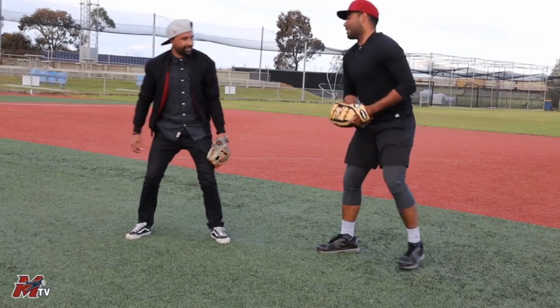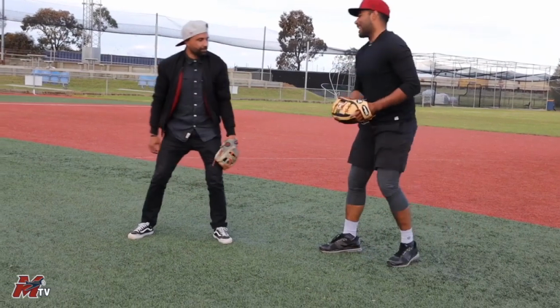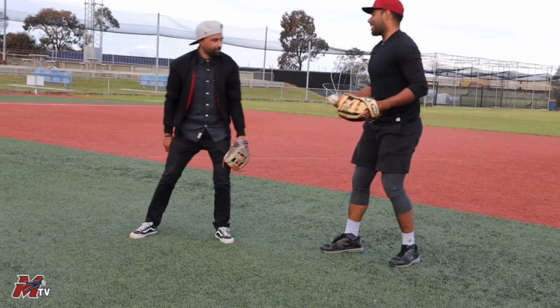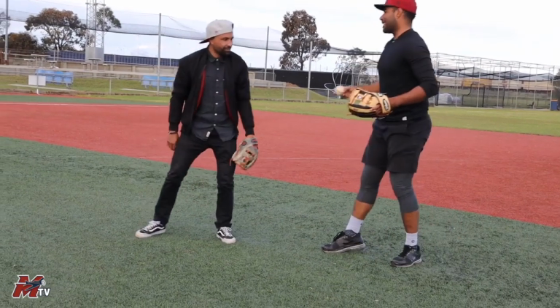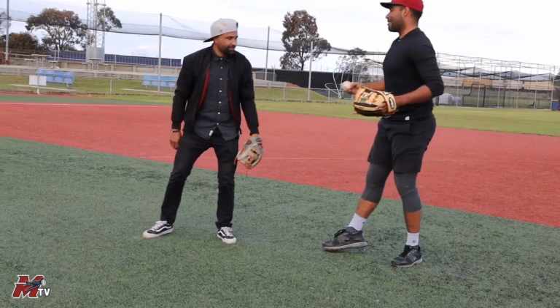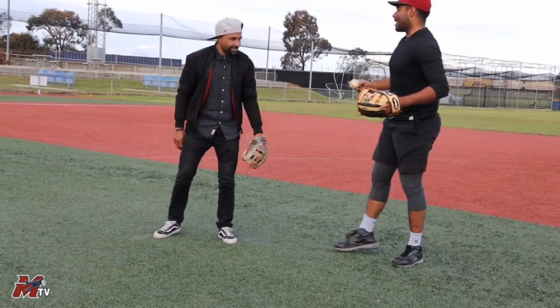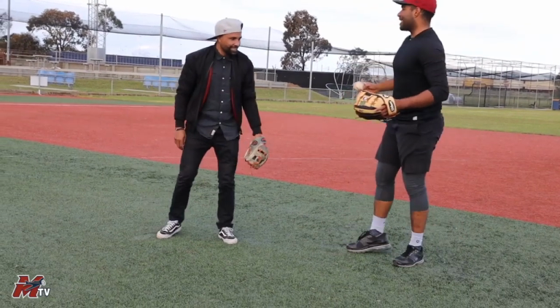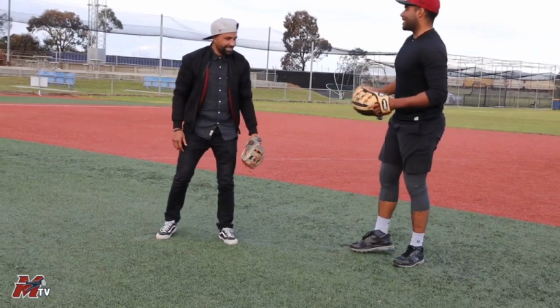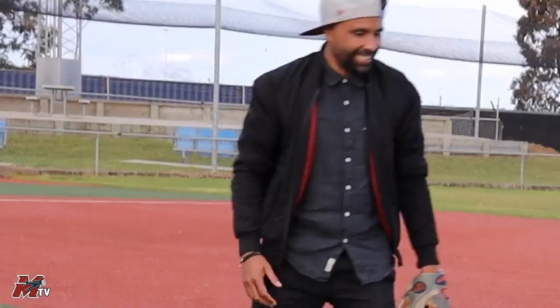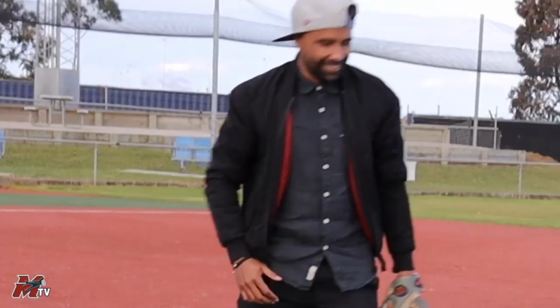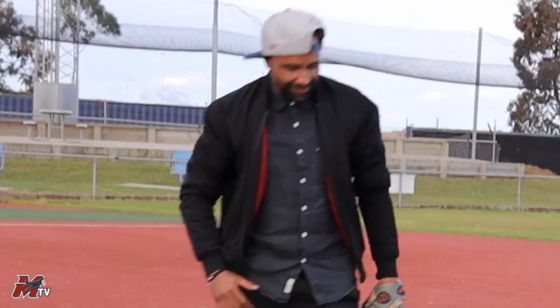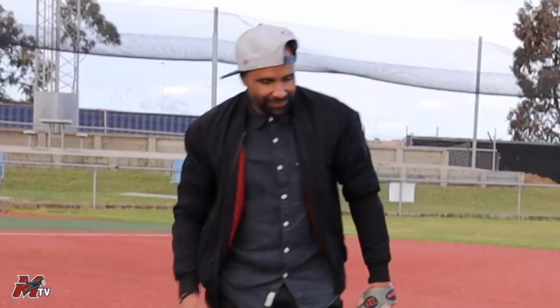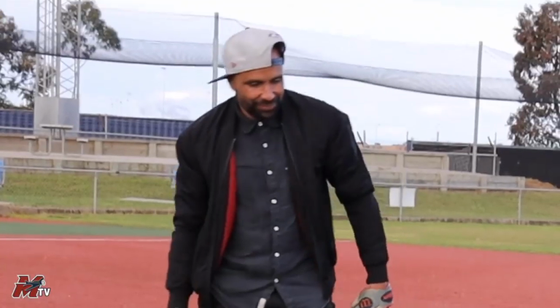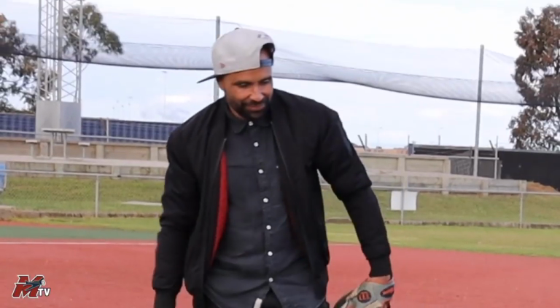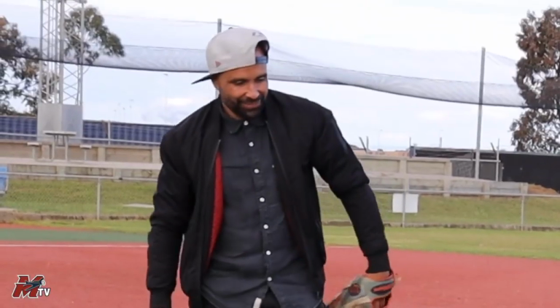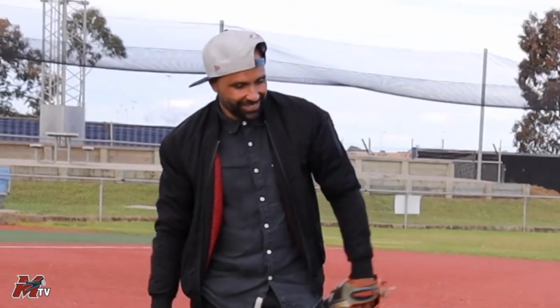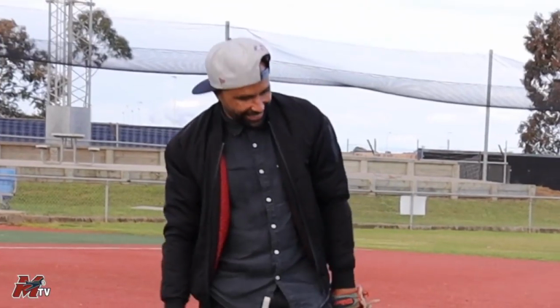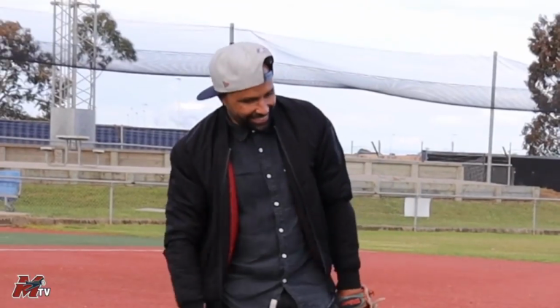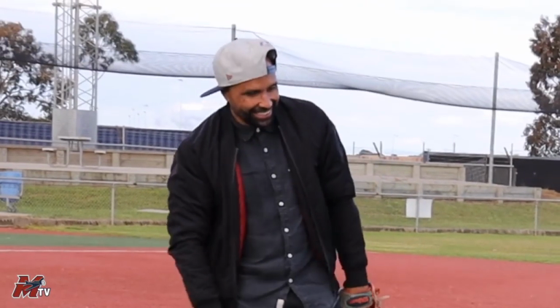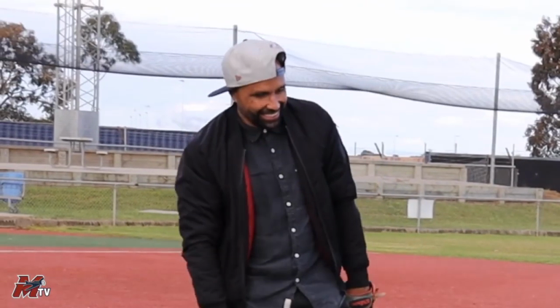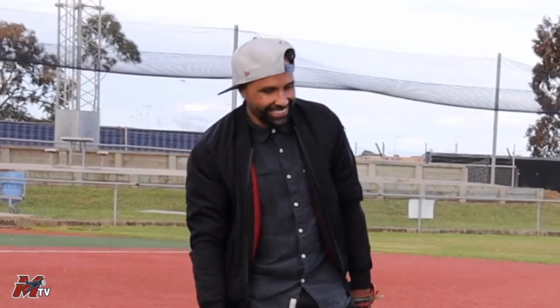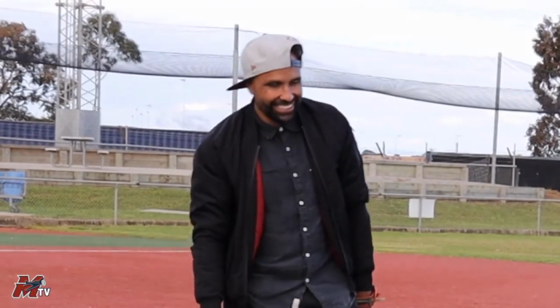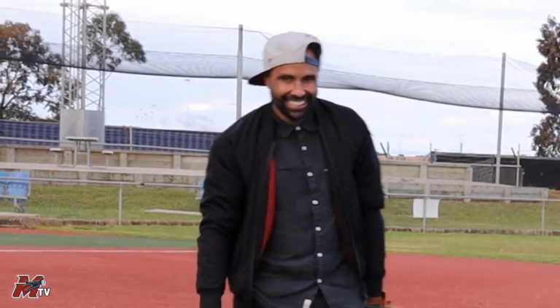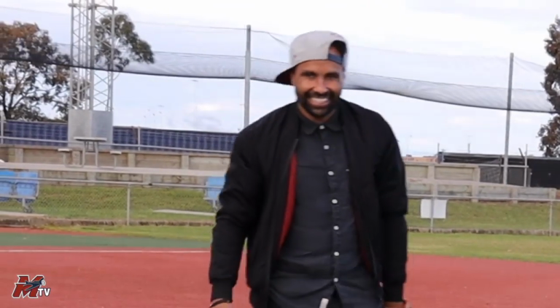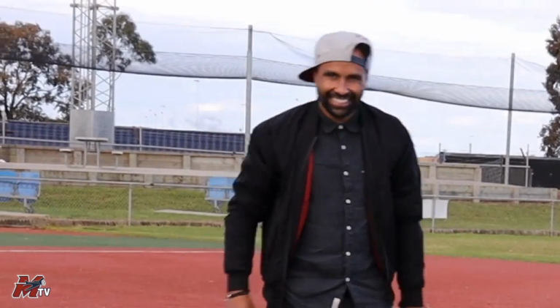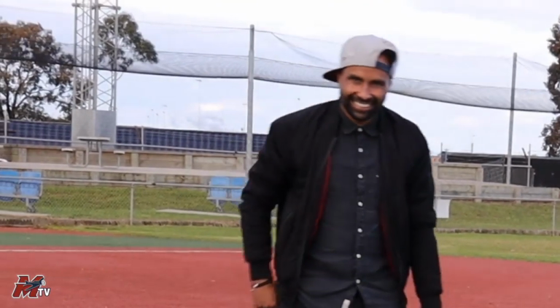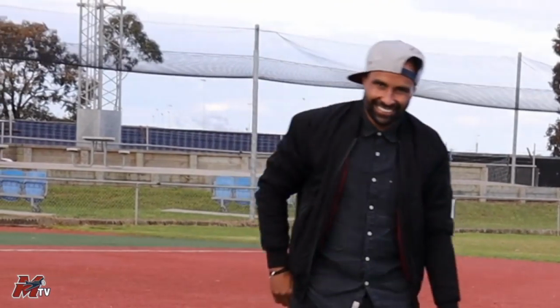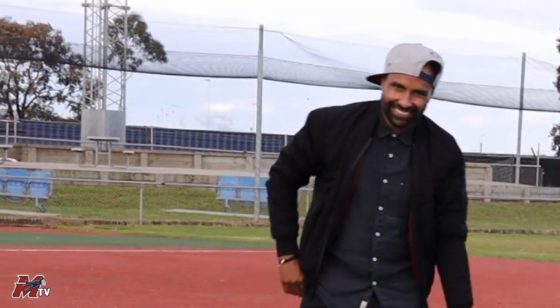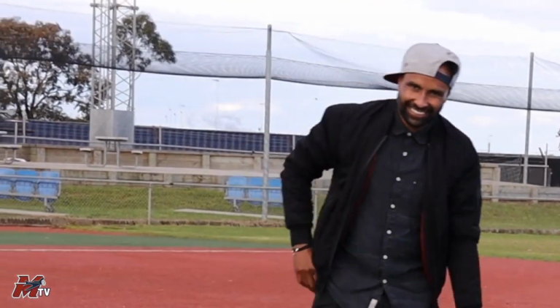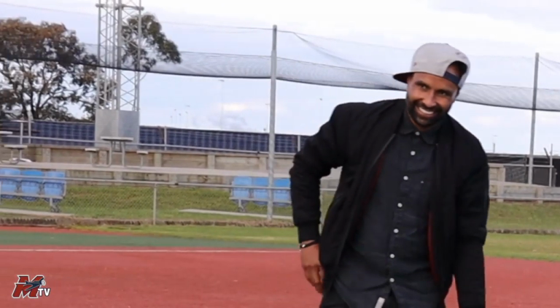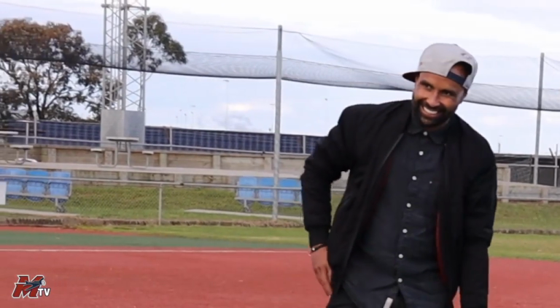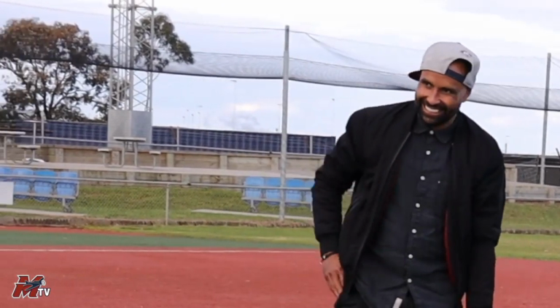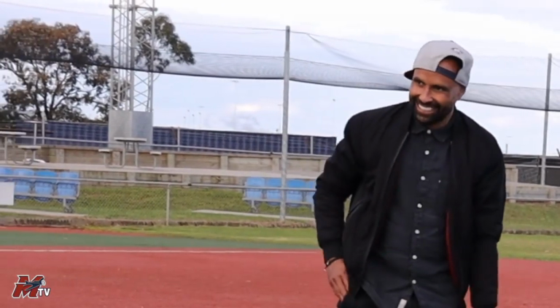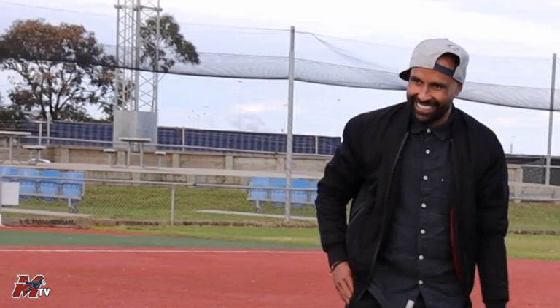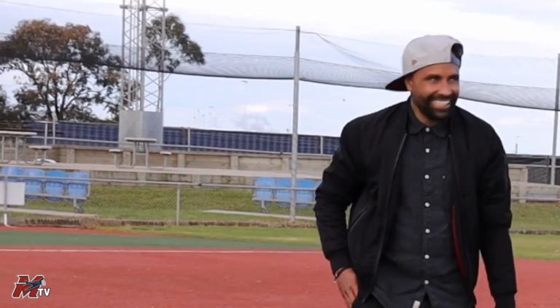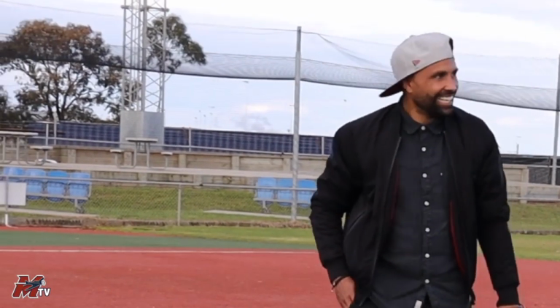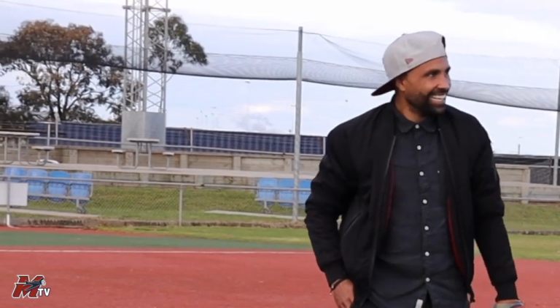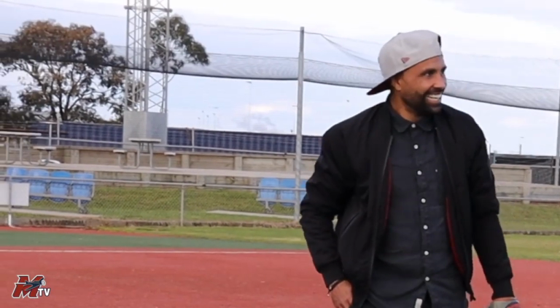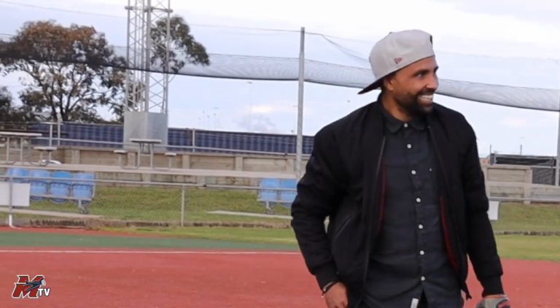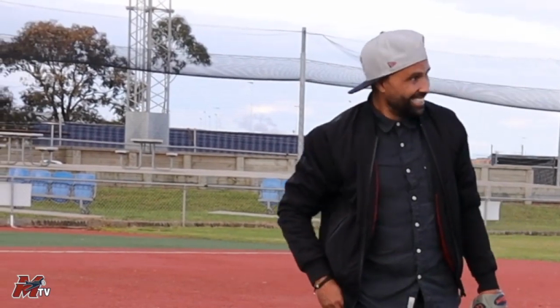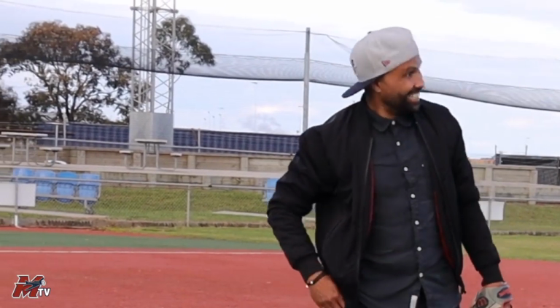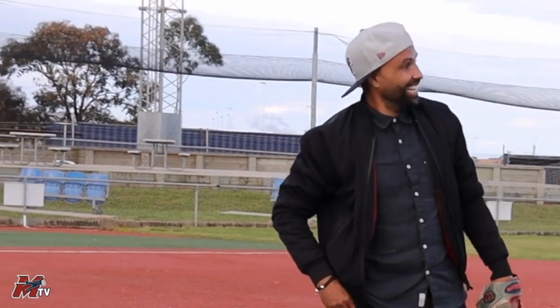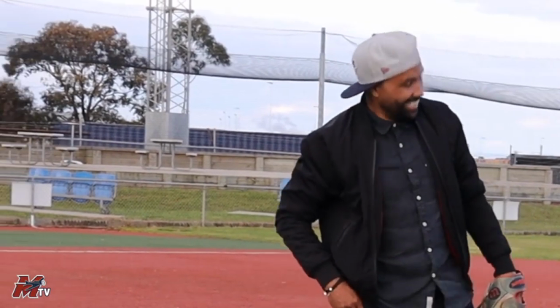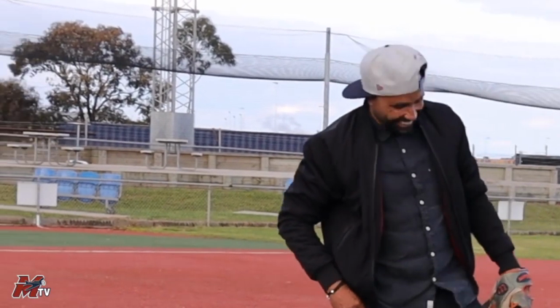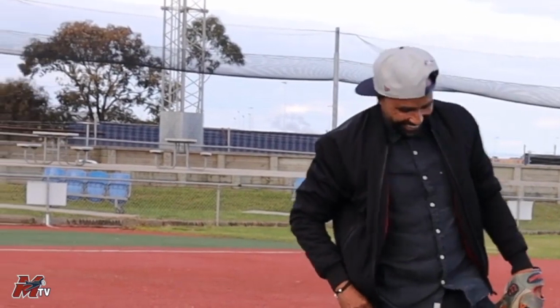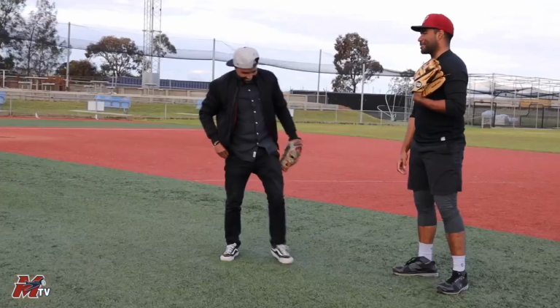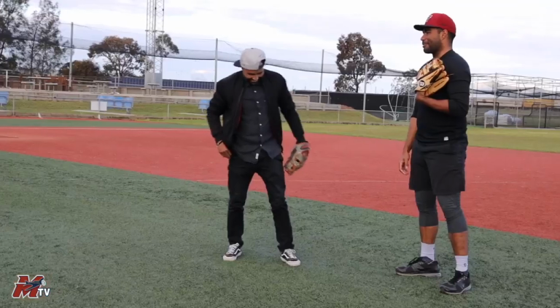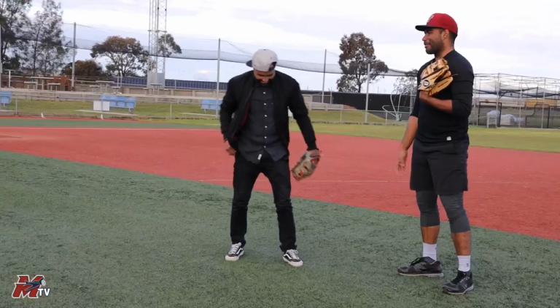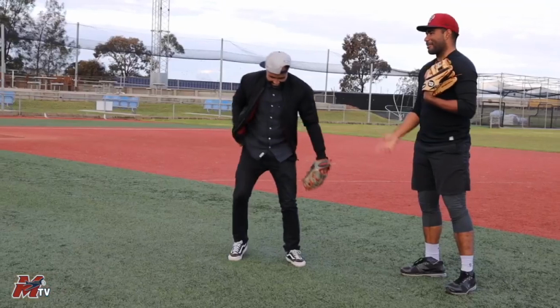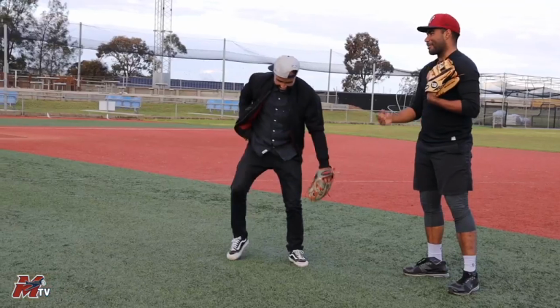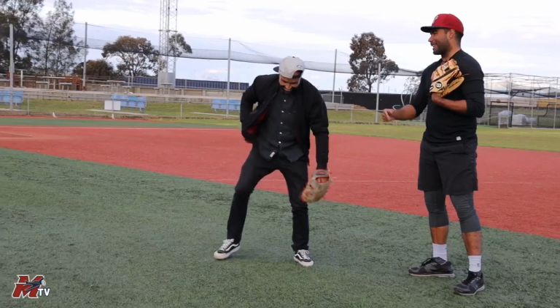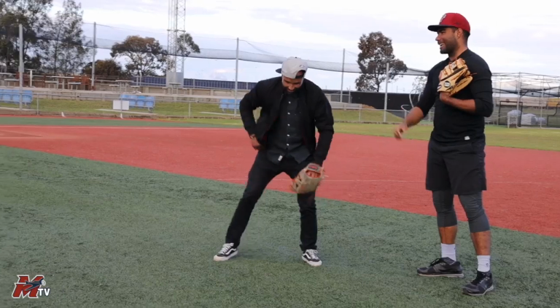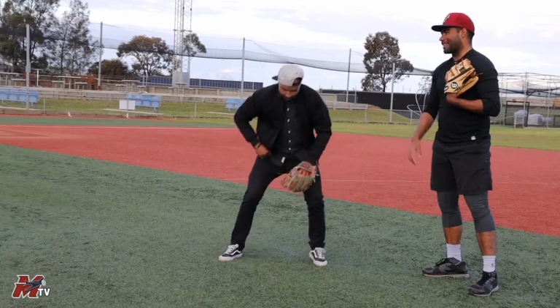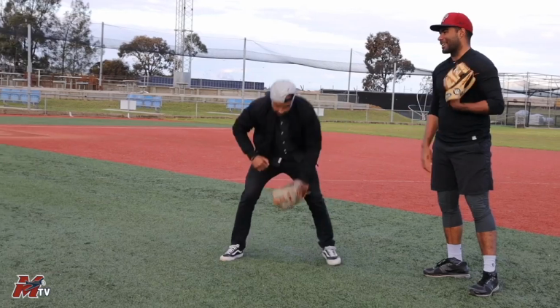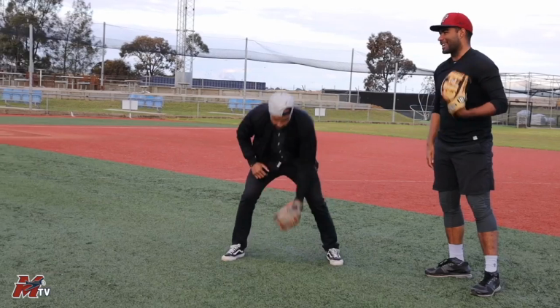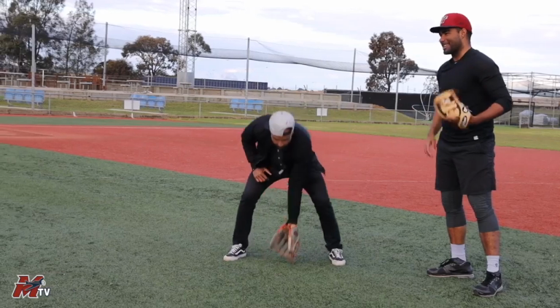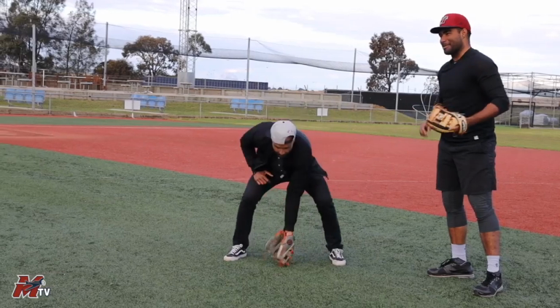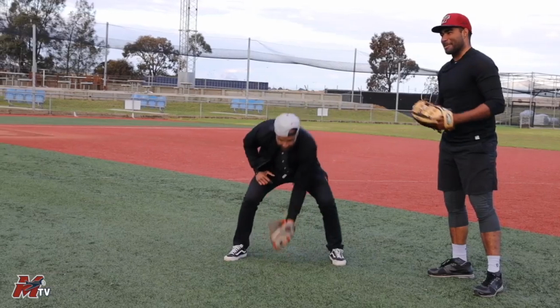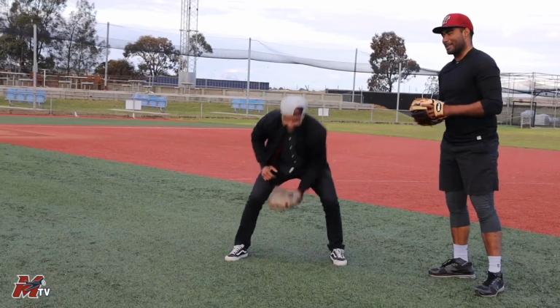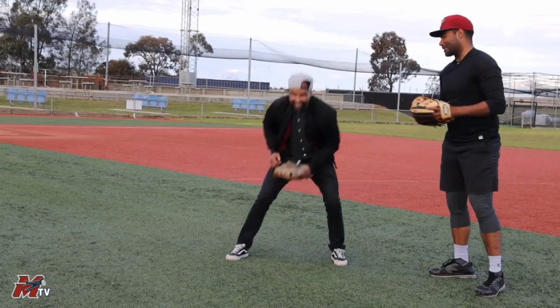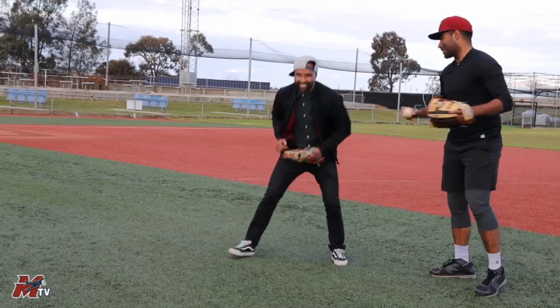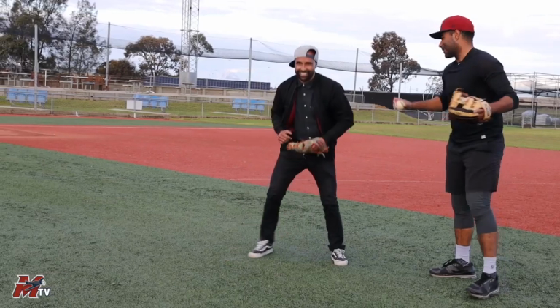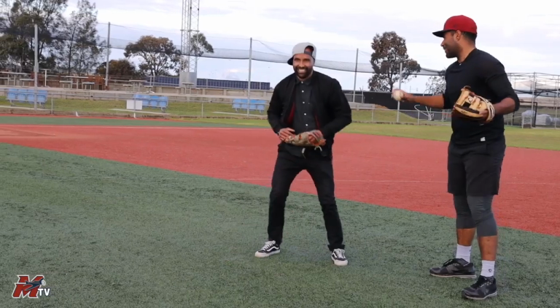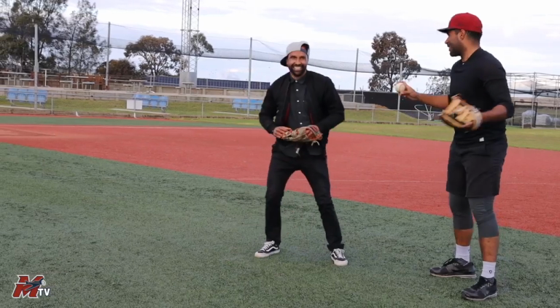Just be an athlete, man. You know what you're doing — you'll figure it out. I've seen you throw already. You should probably be playing anyway. You might have picked the wrong spot.